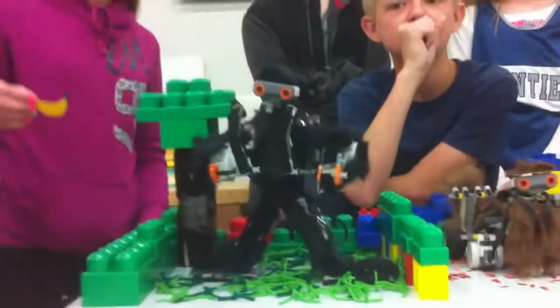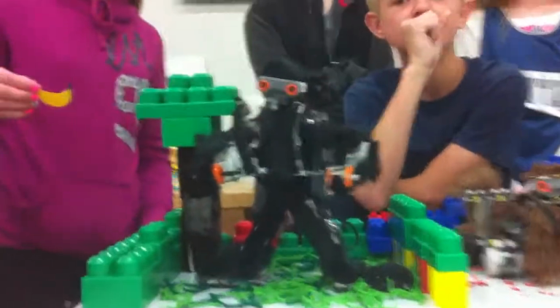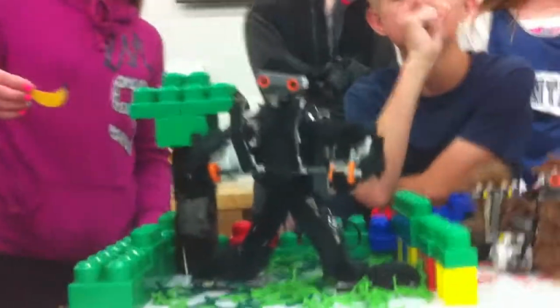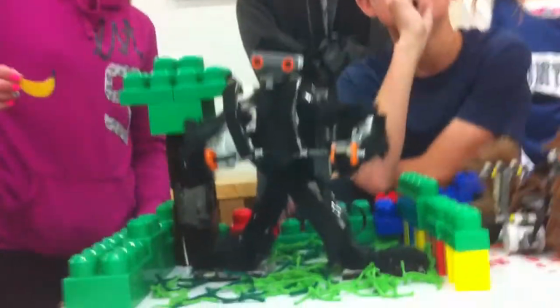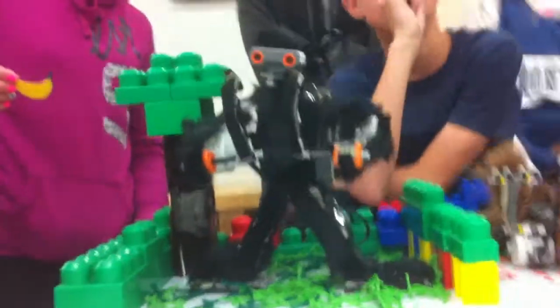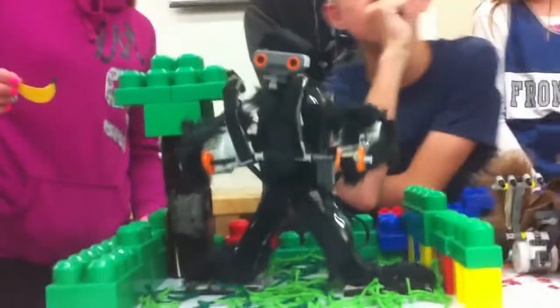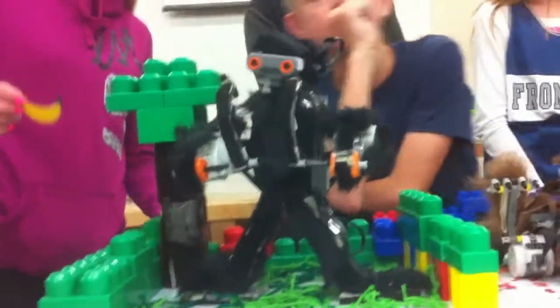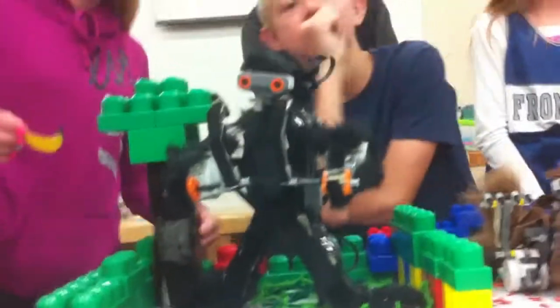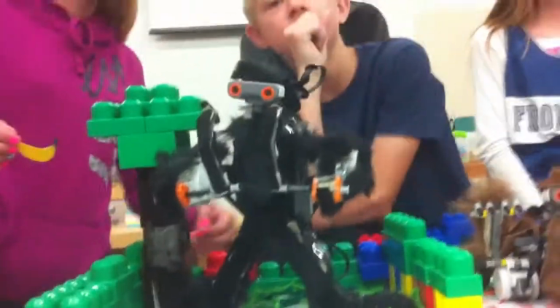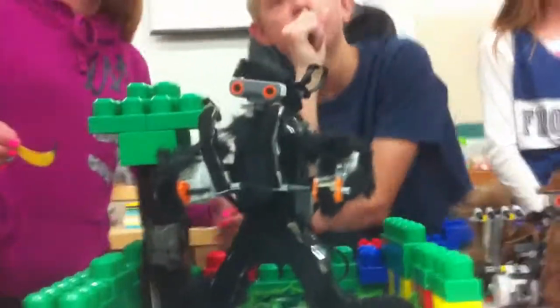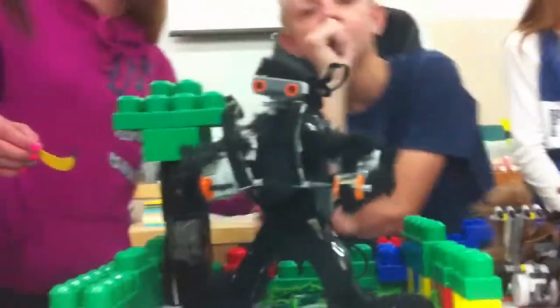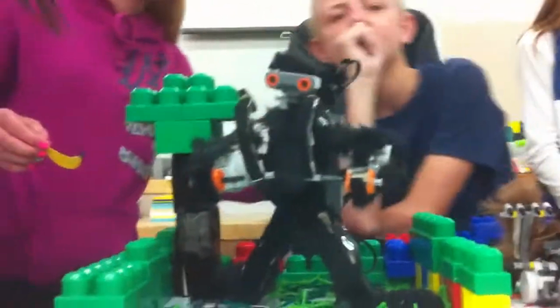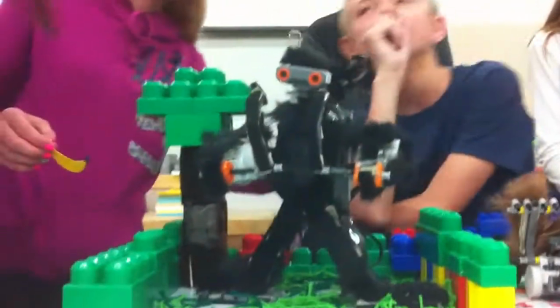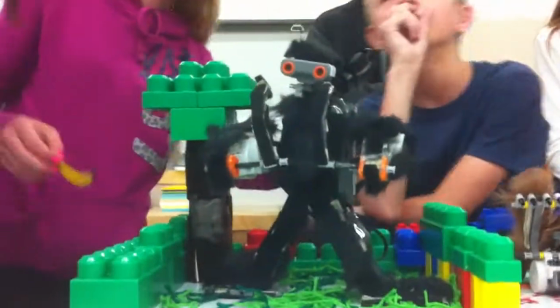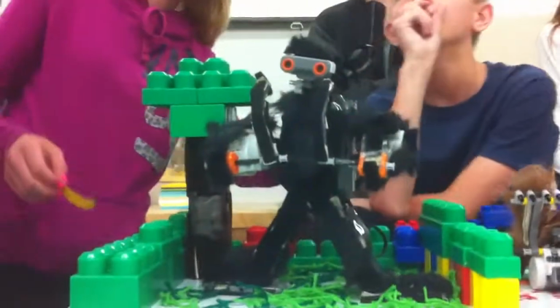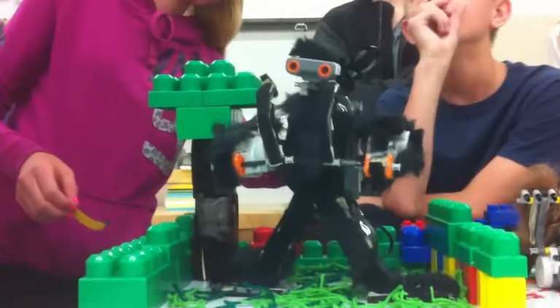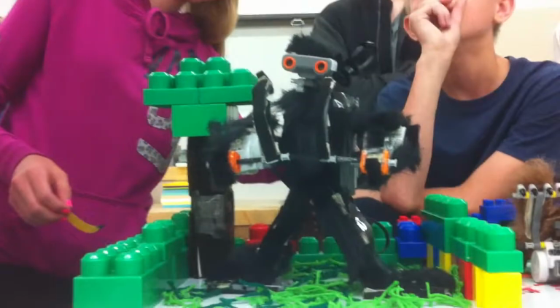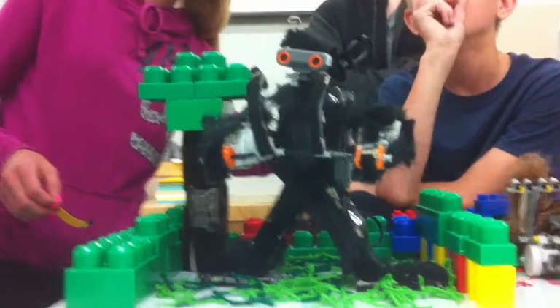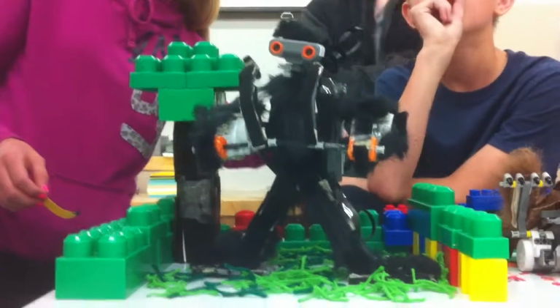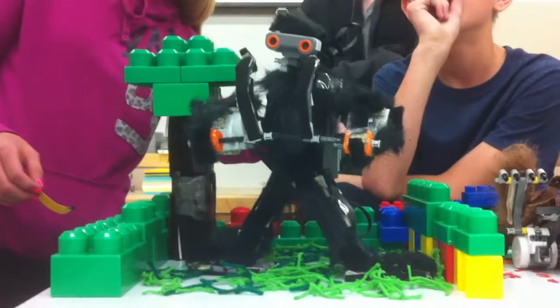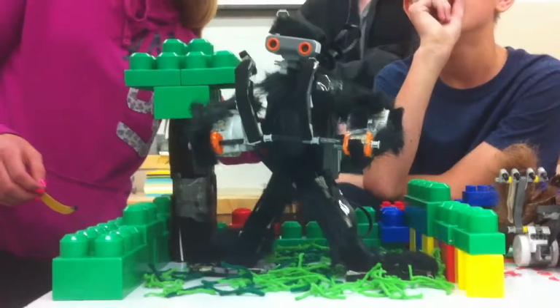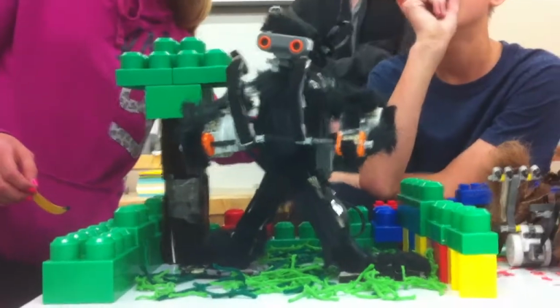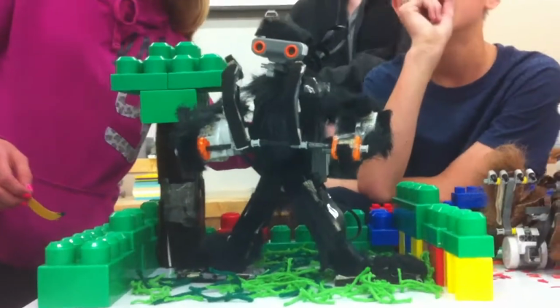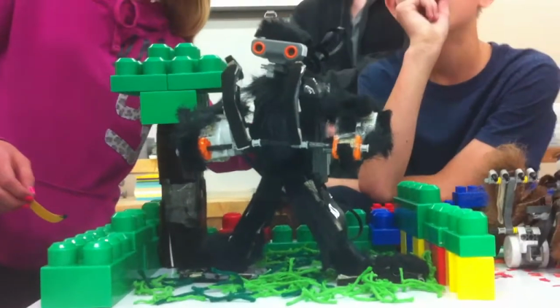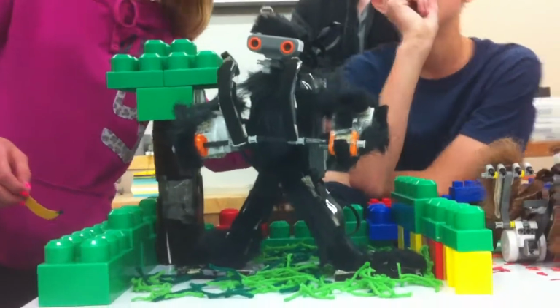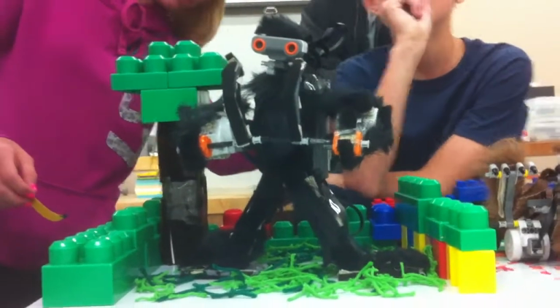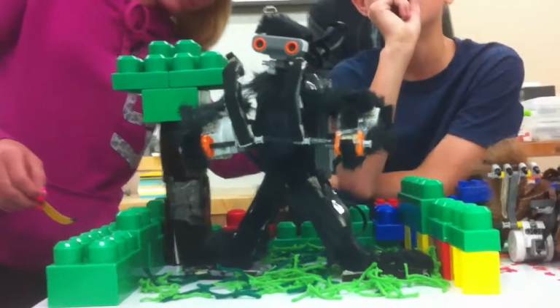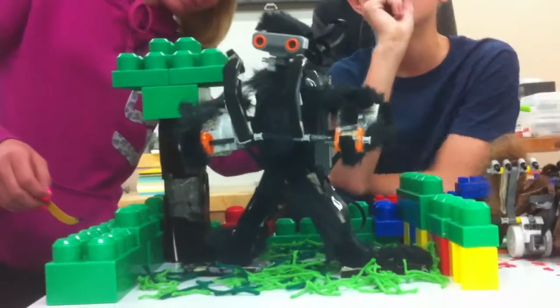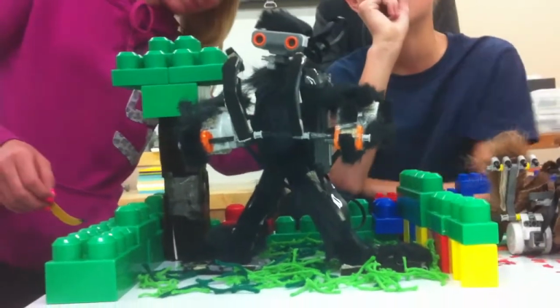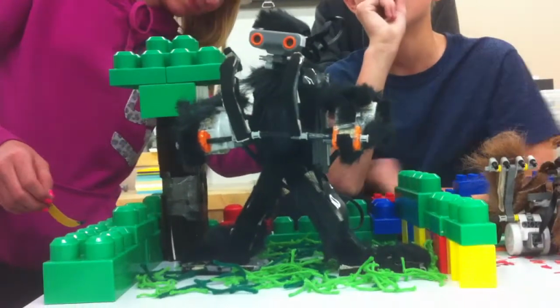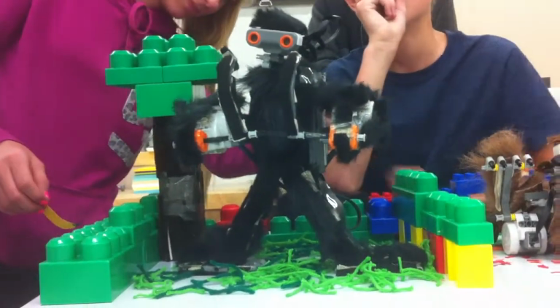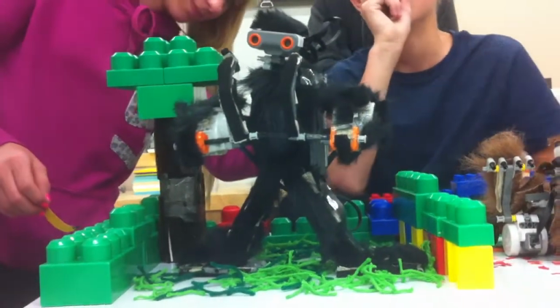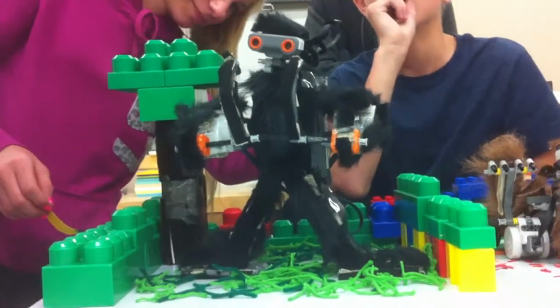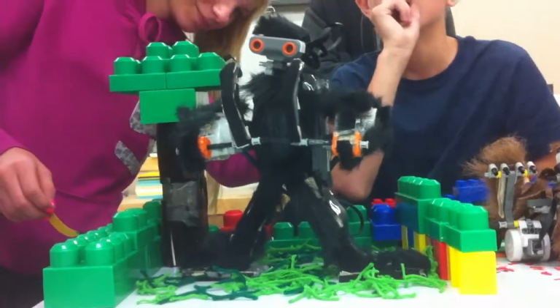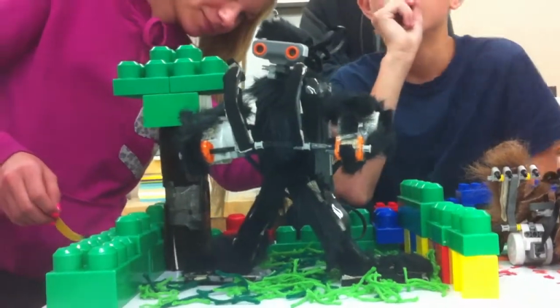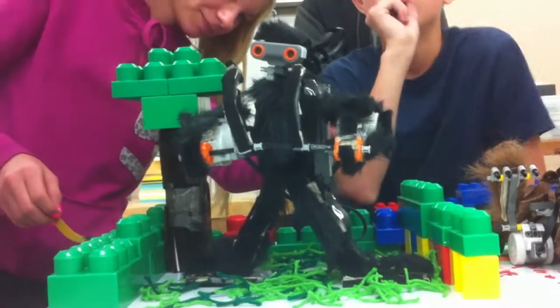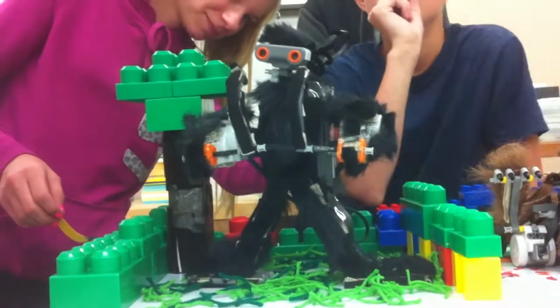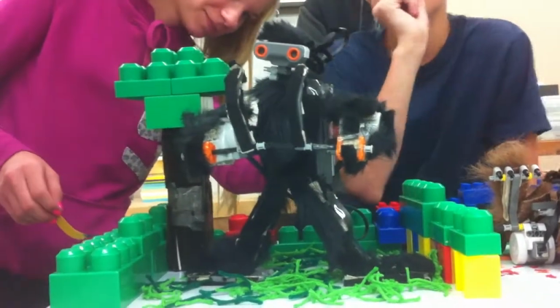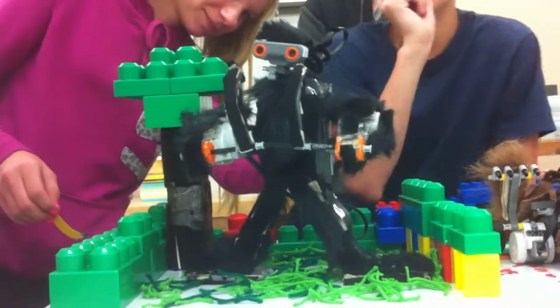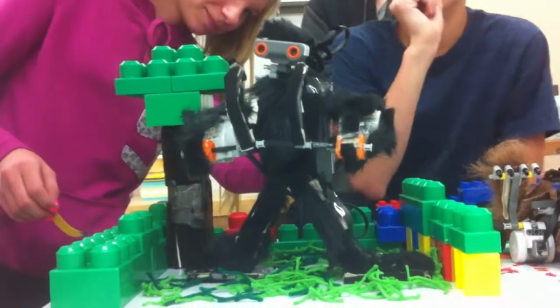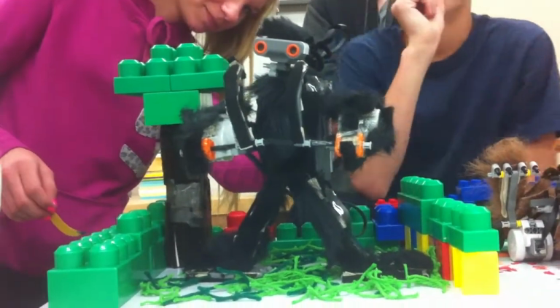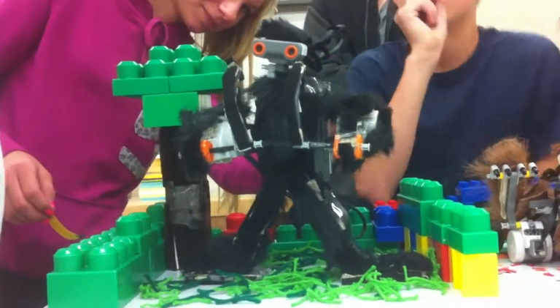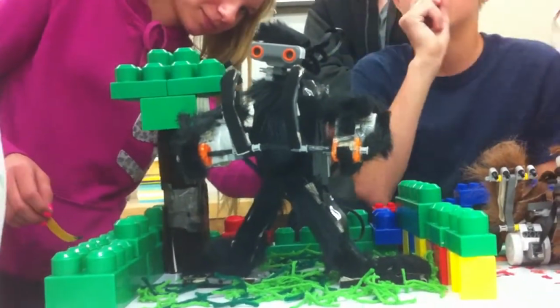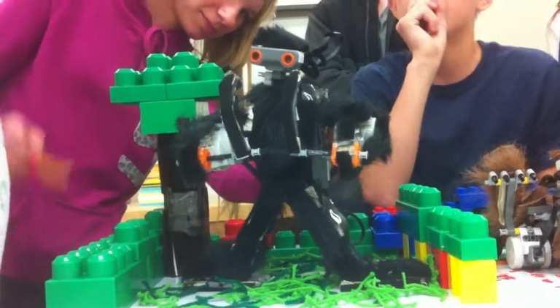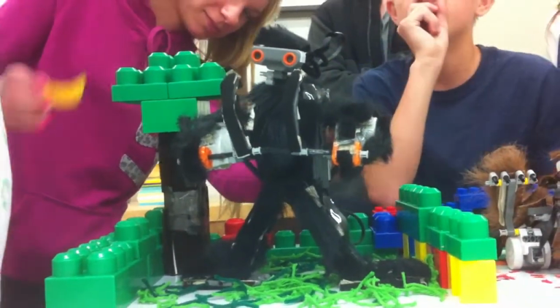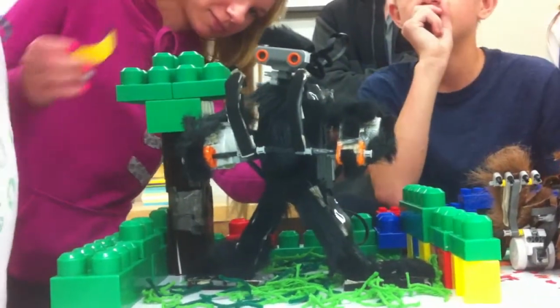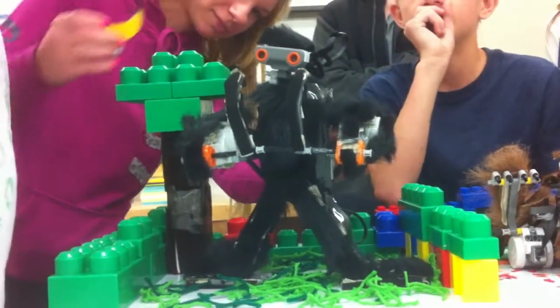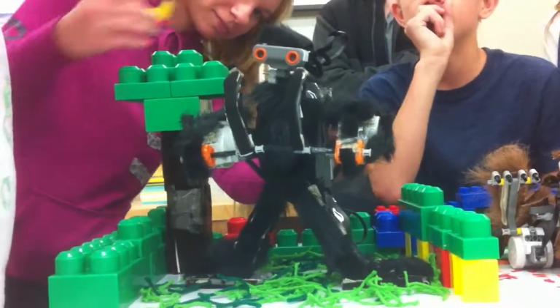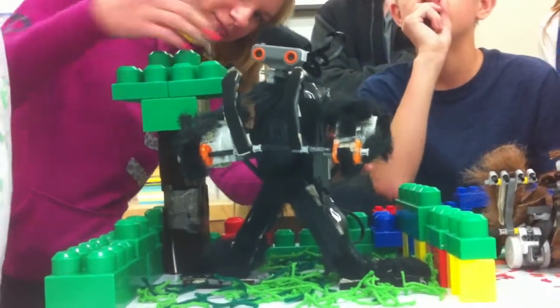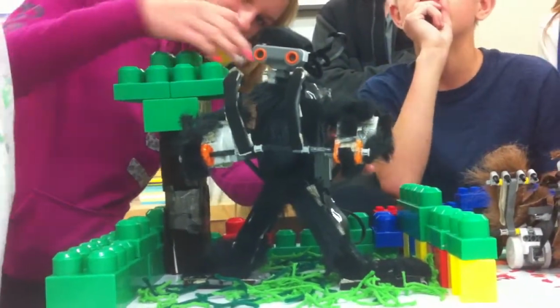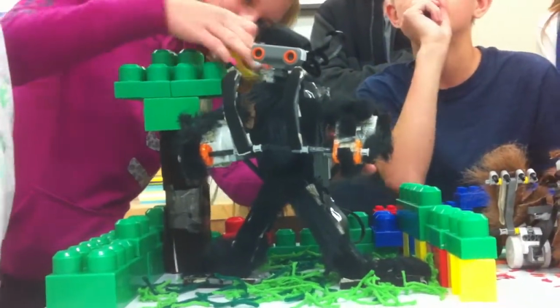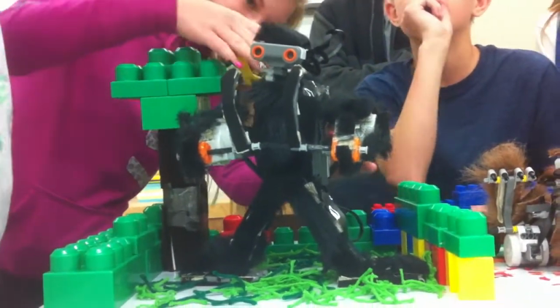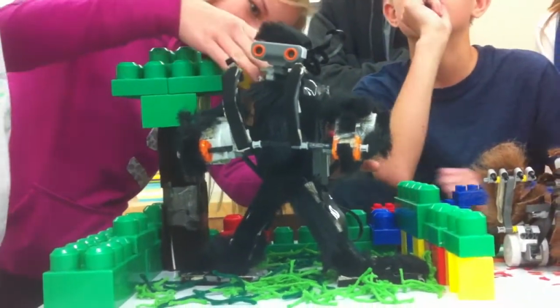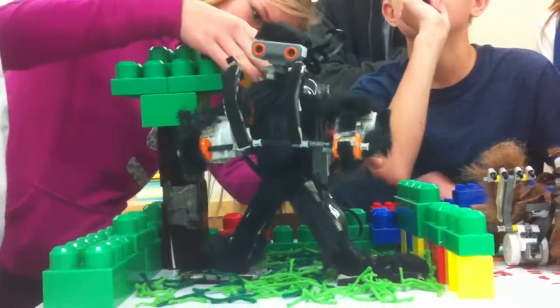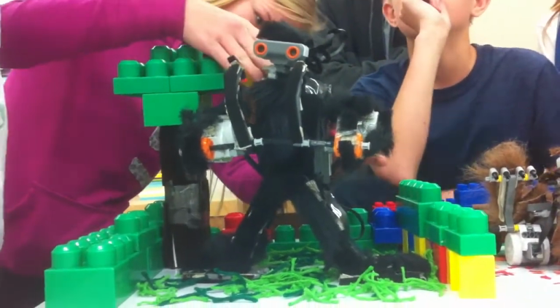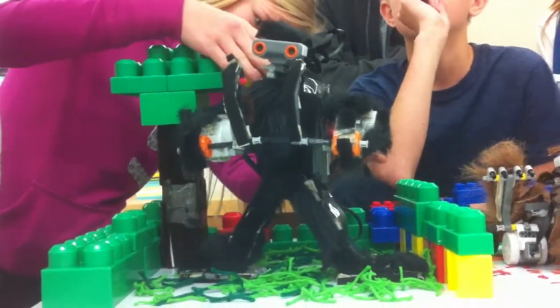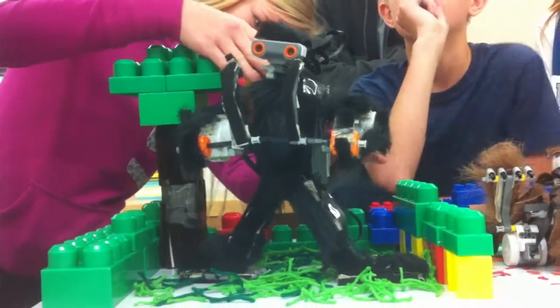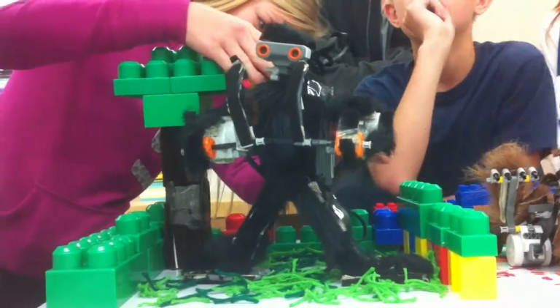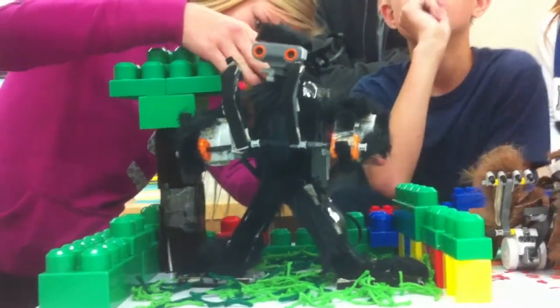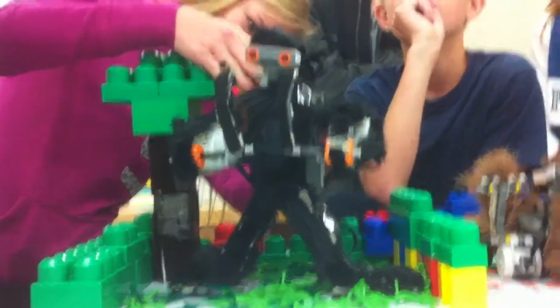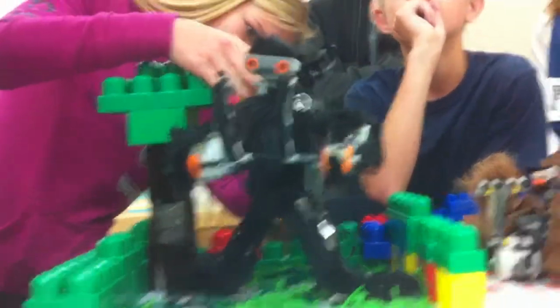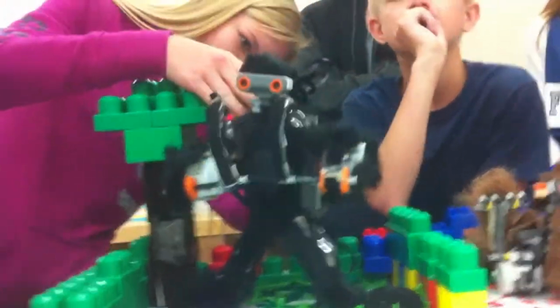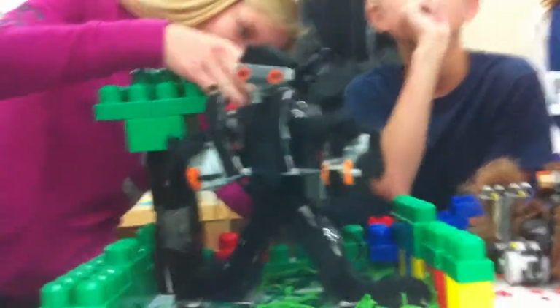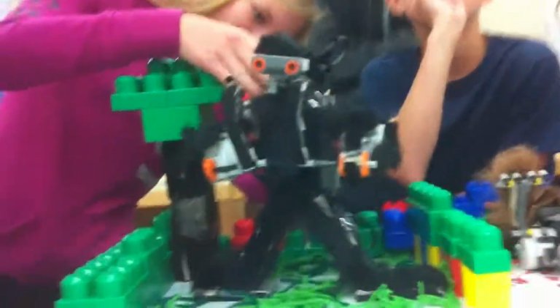We're doing a gorilla, and when we put a banana in front of it, it'll roar and beat its chest.